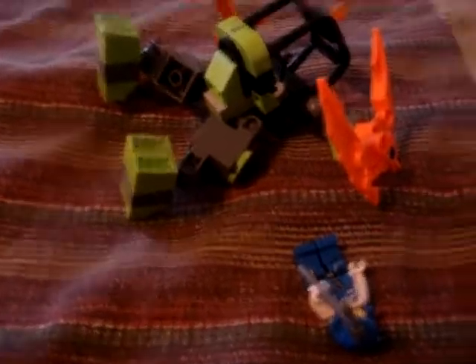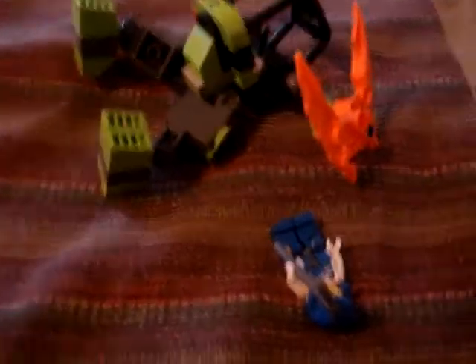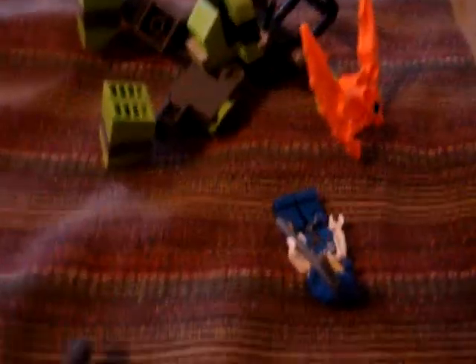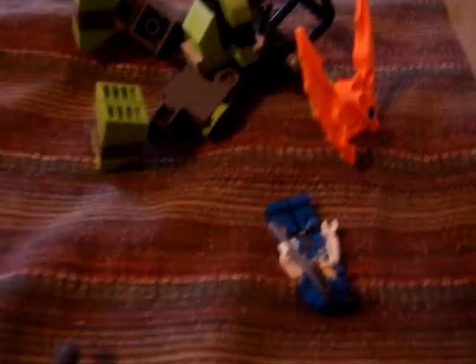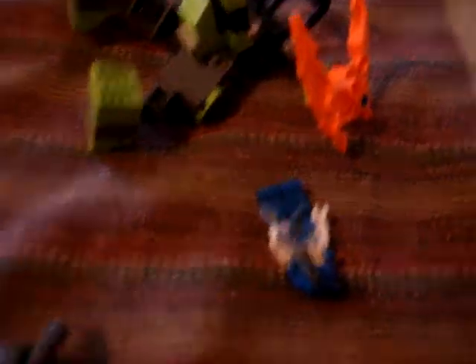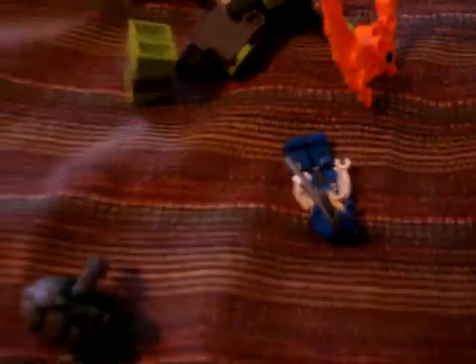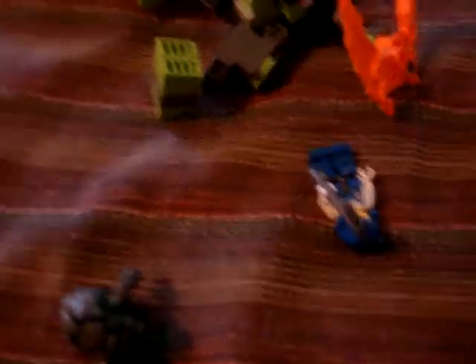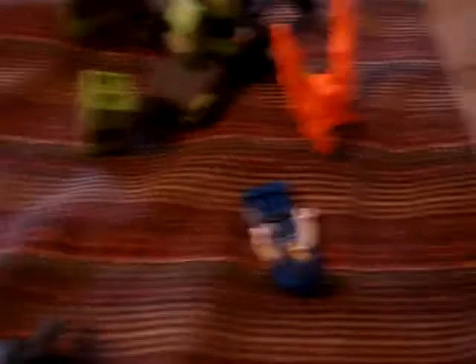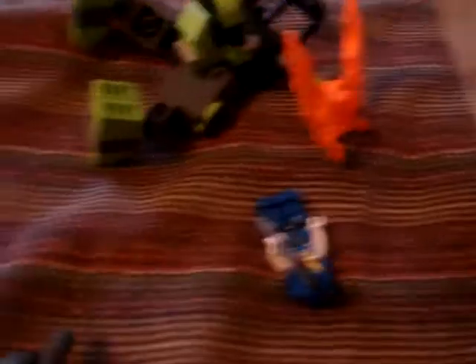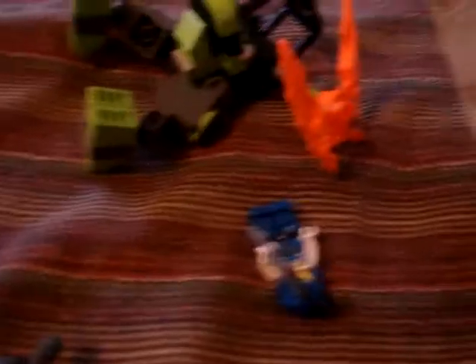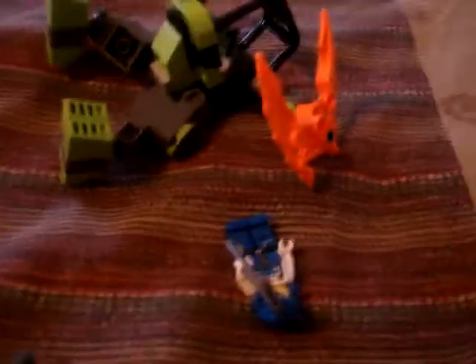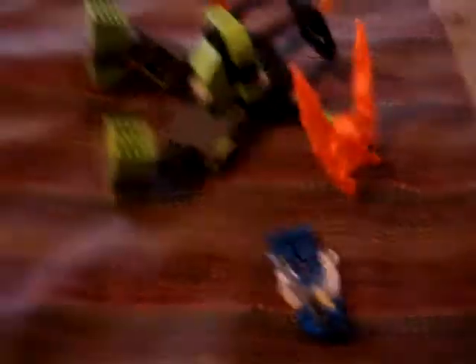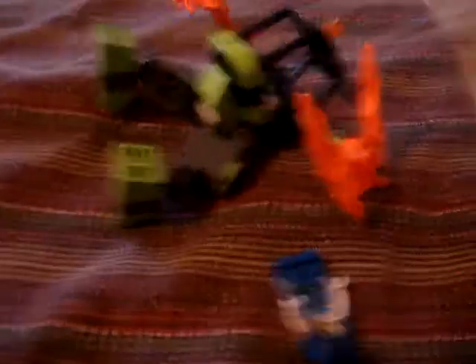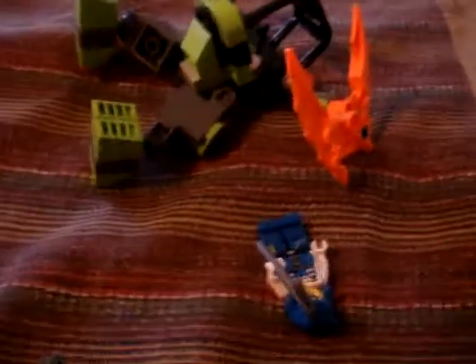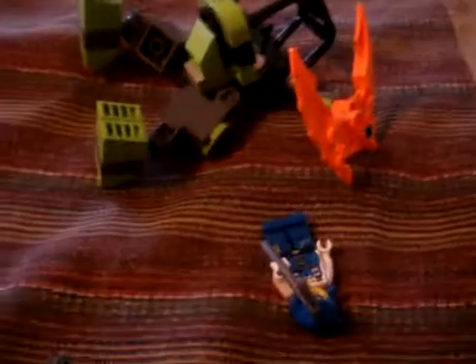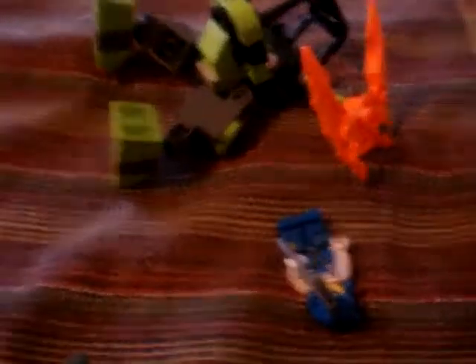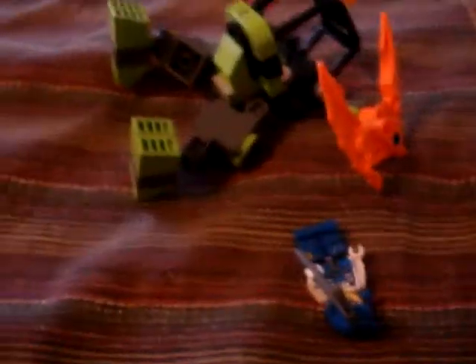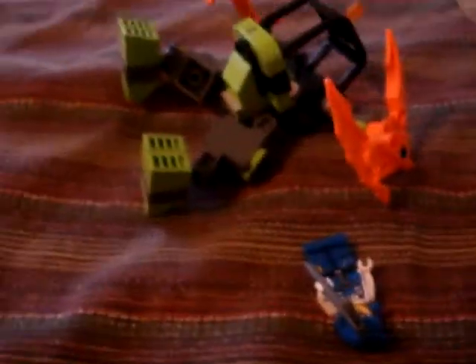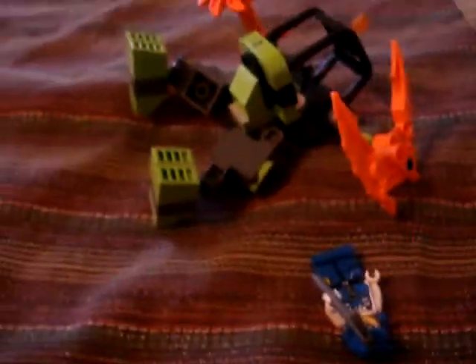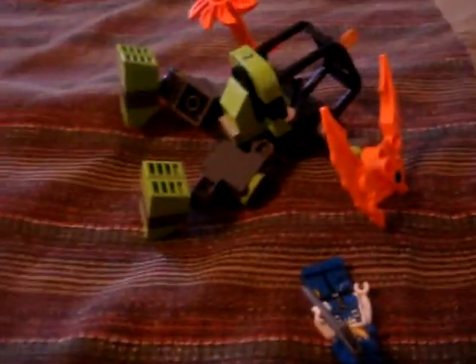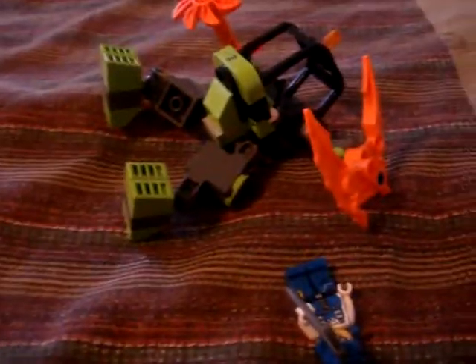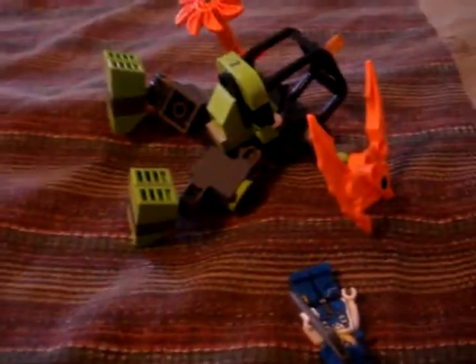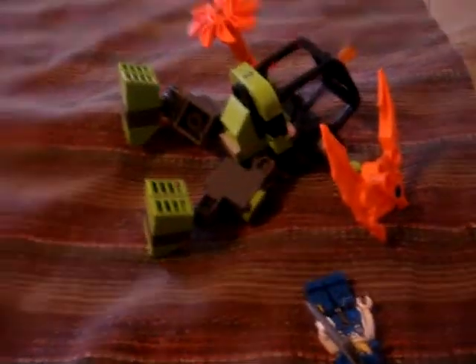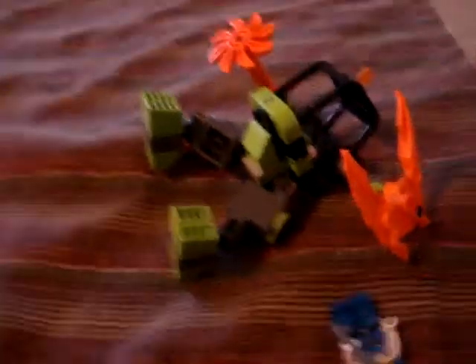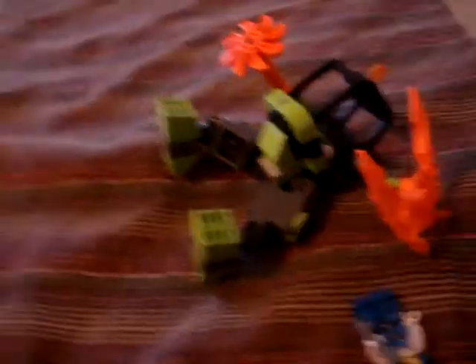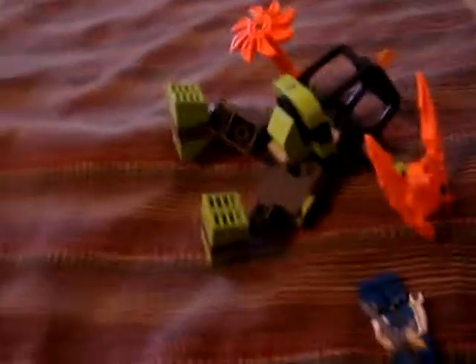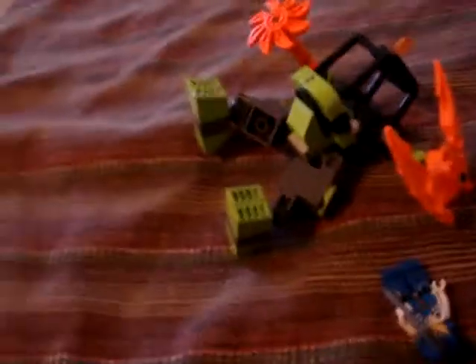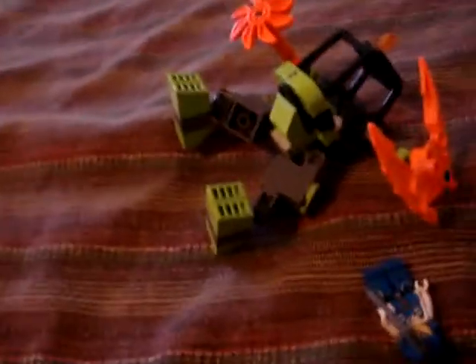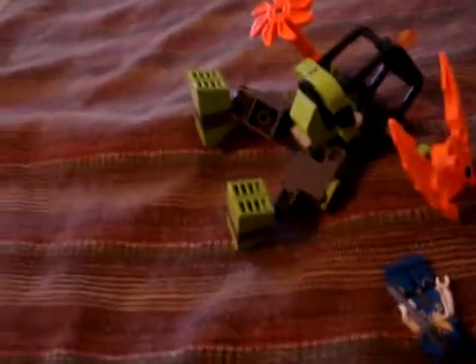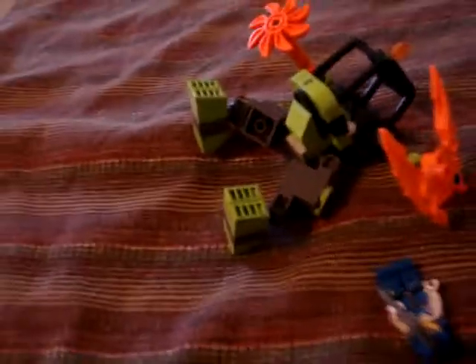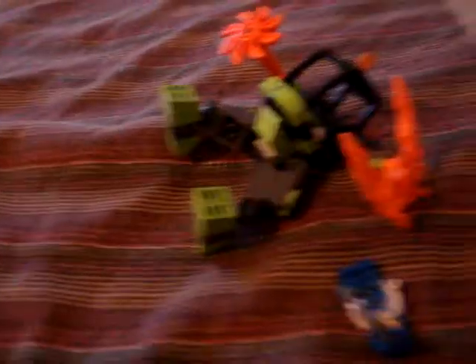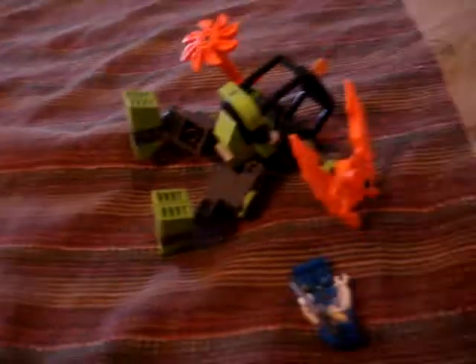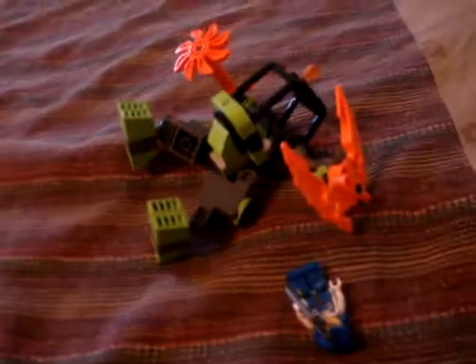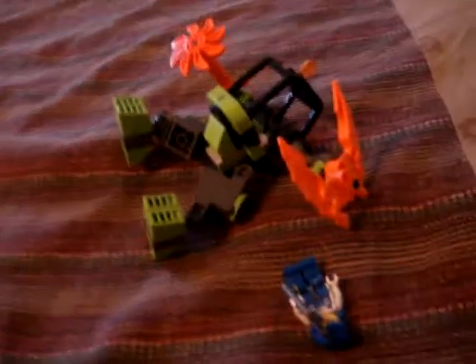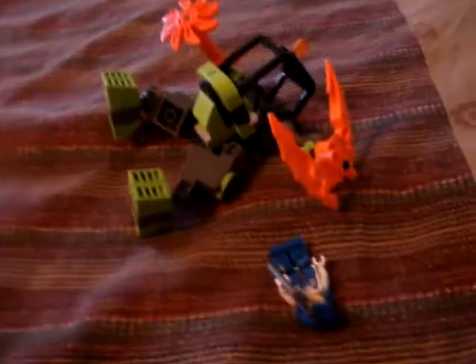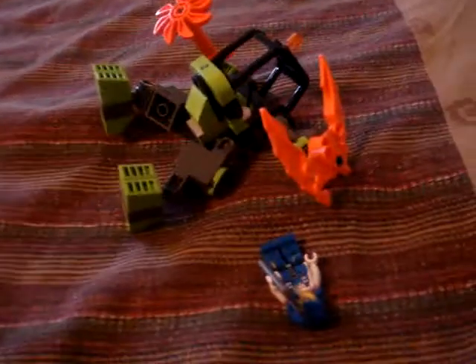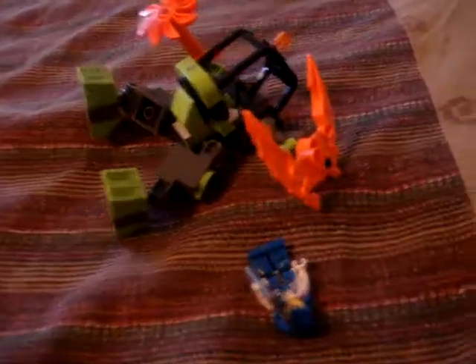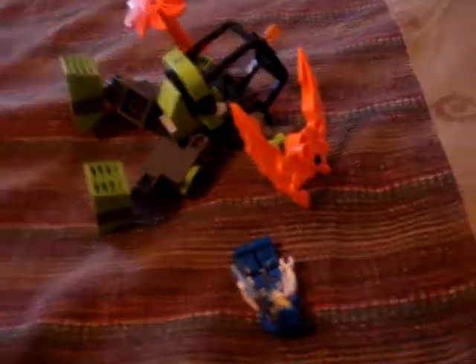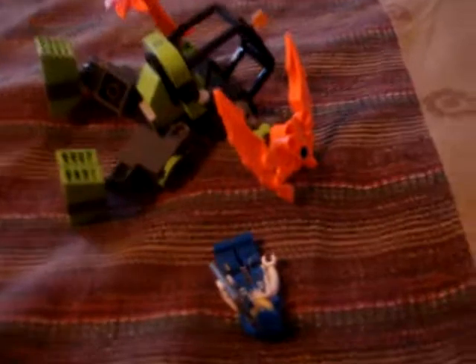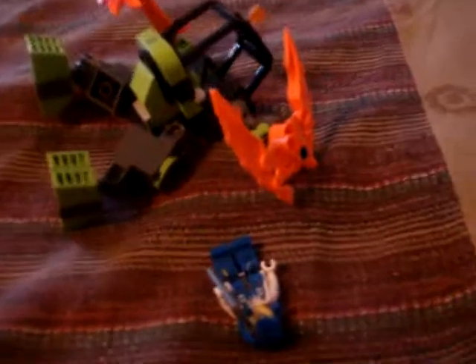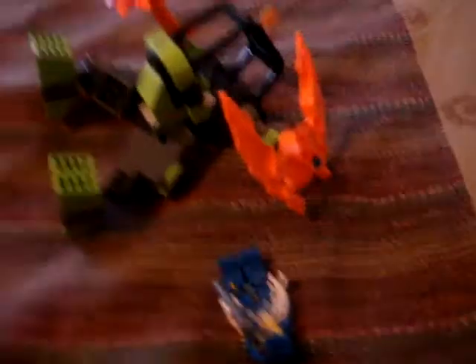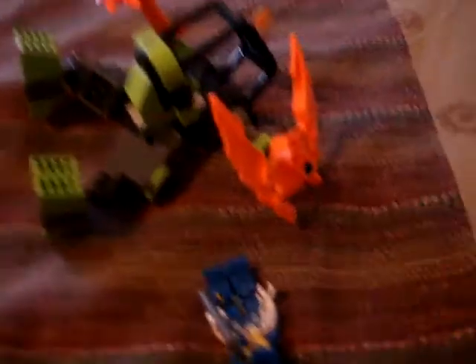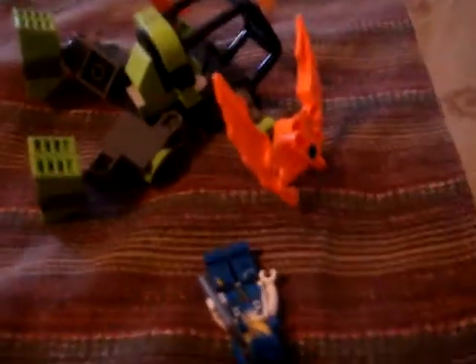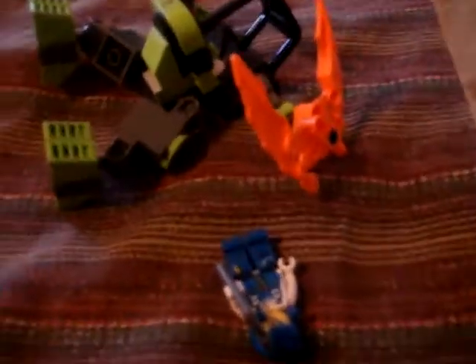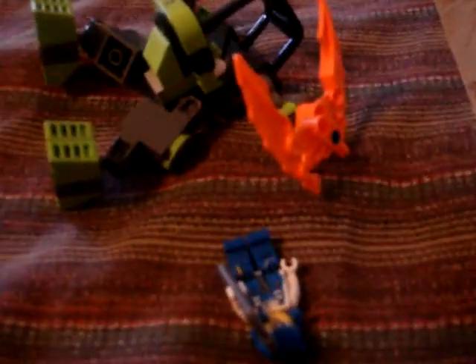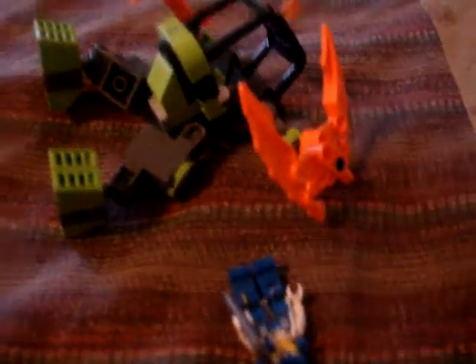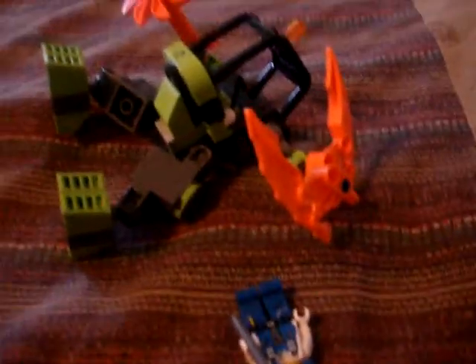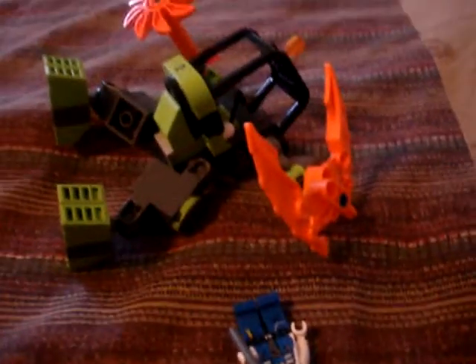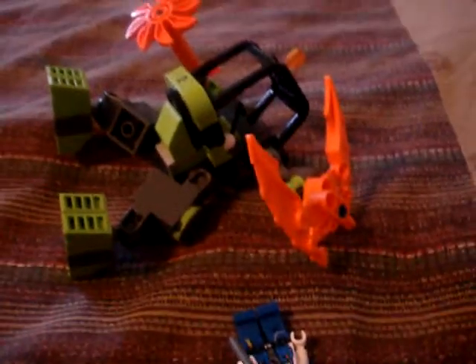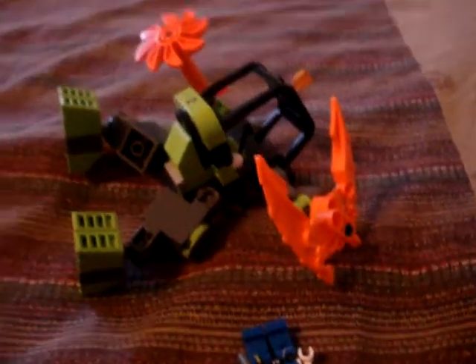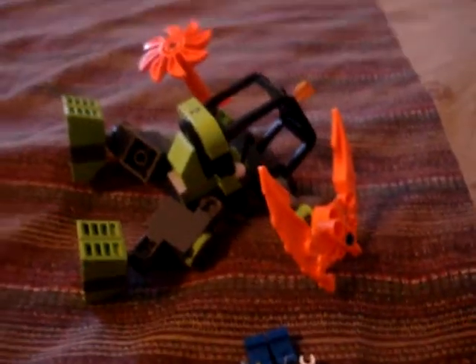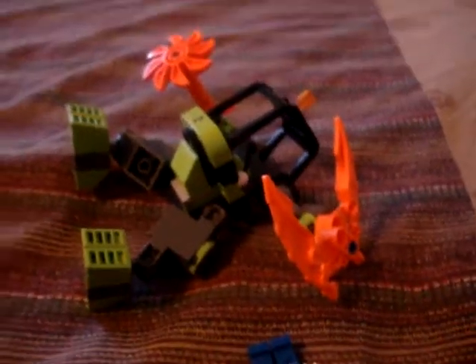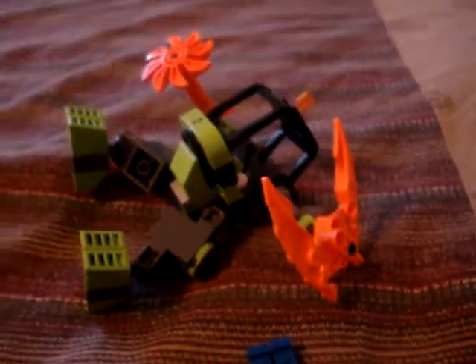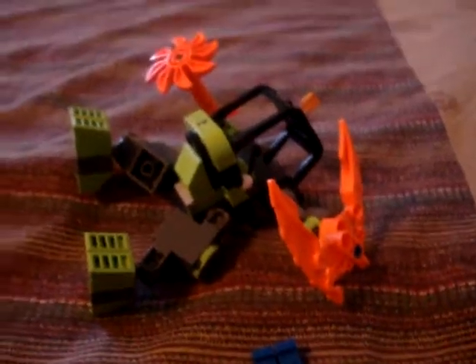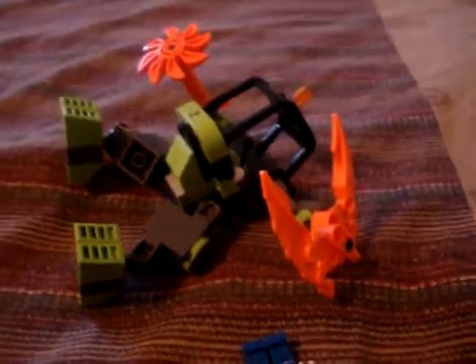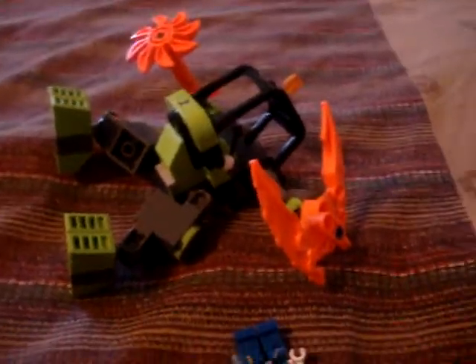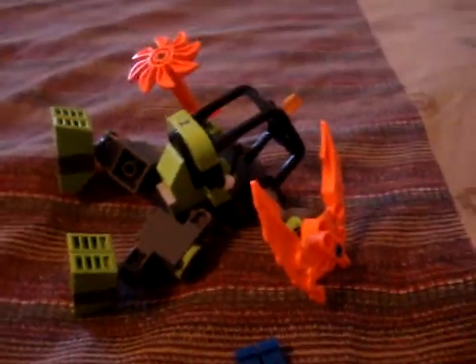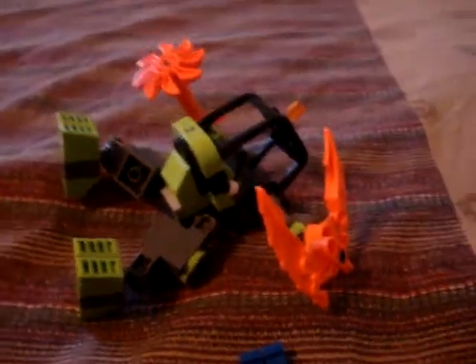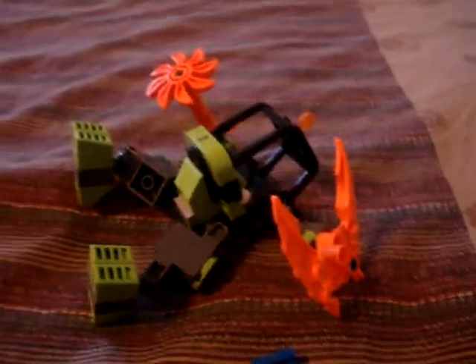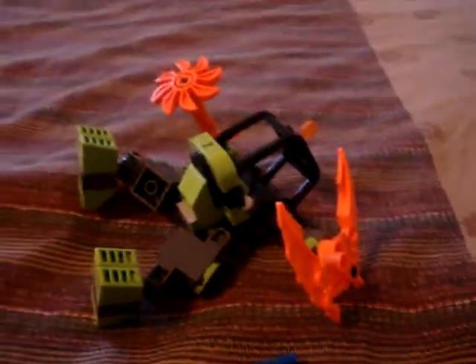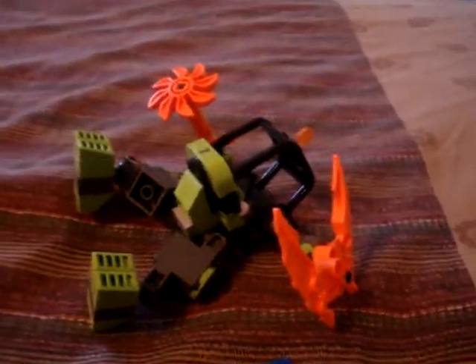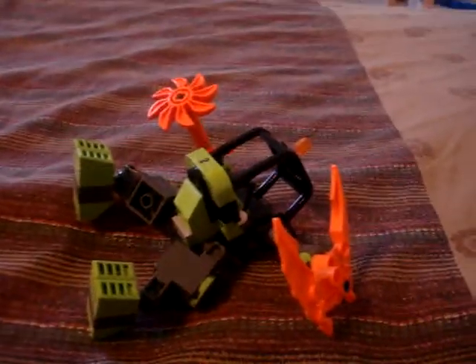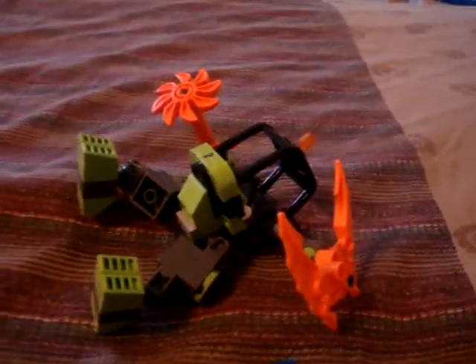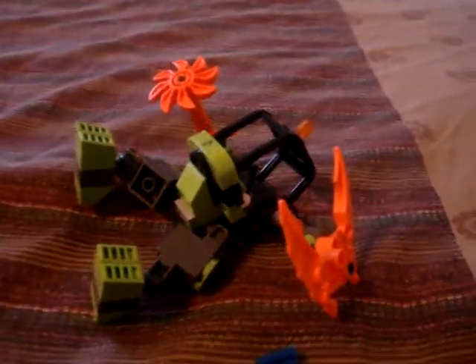This is Bassmask 1000, making another LEGO video. This time it's a LEGO review.